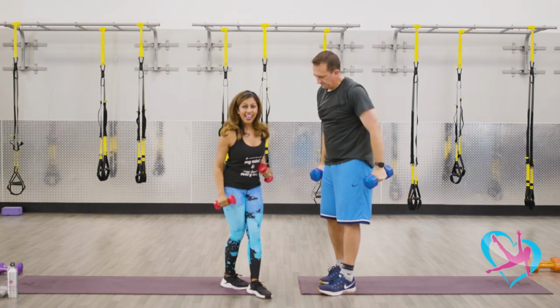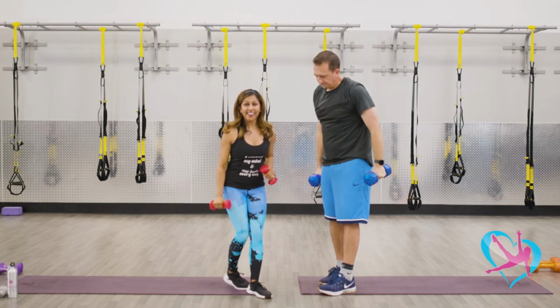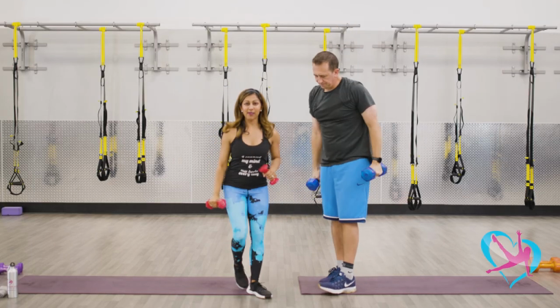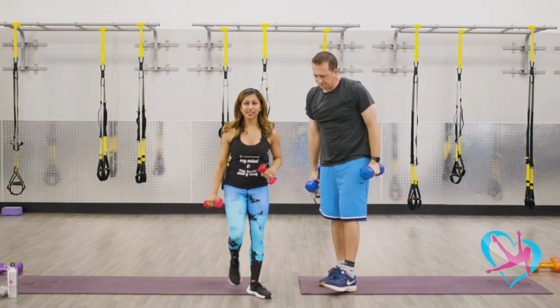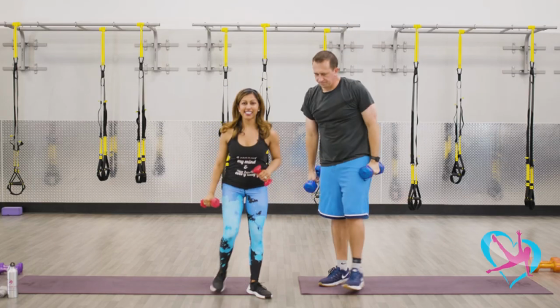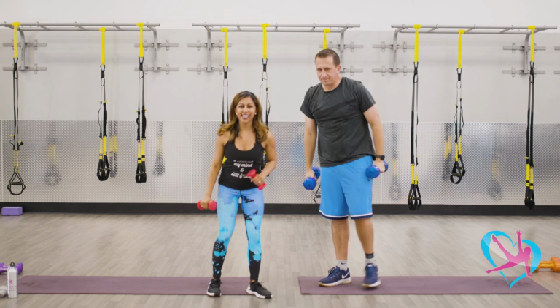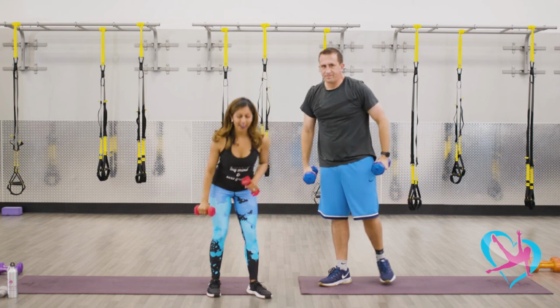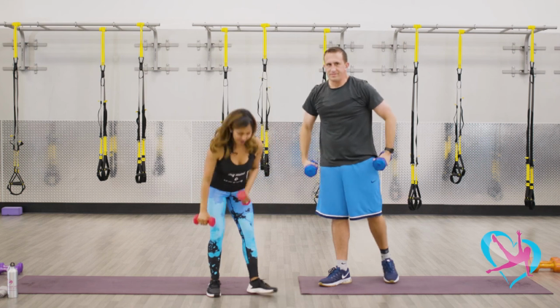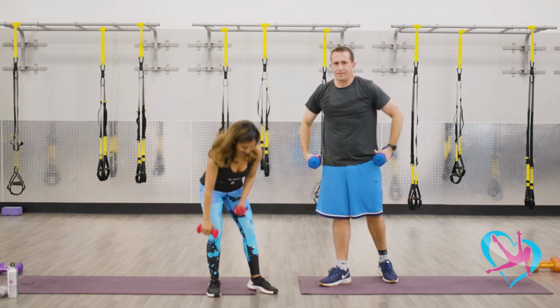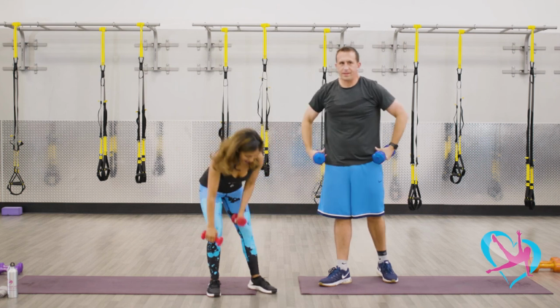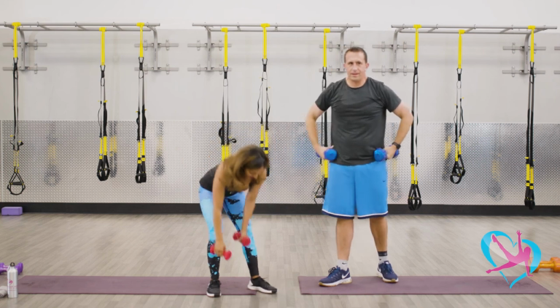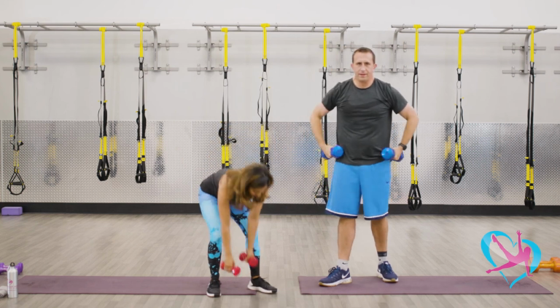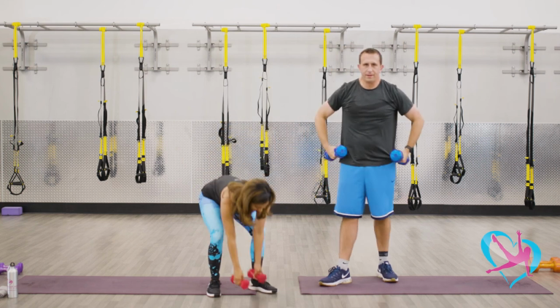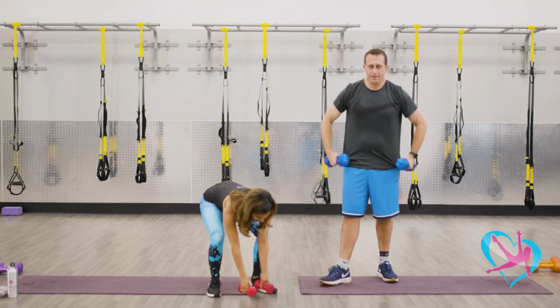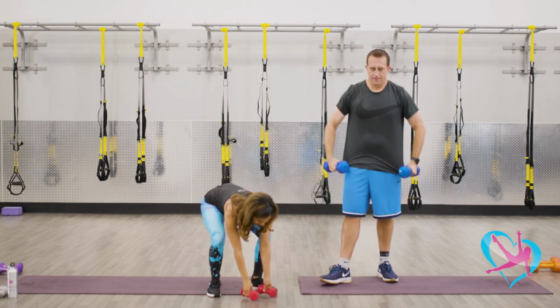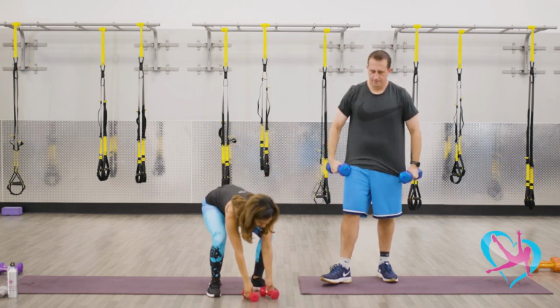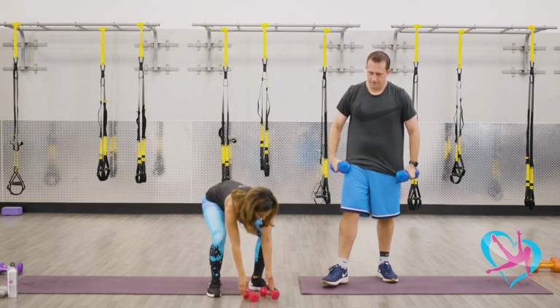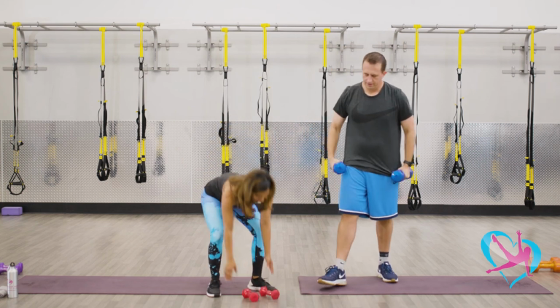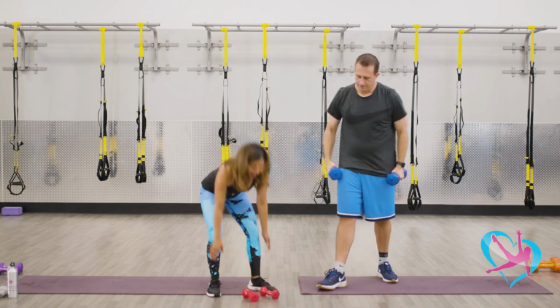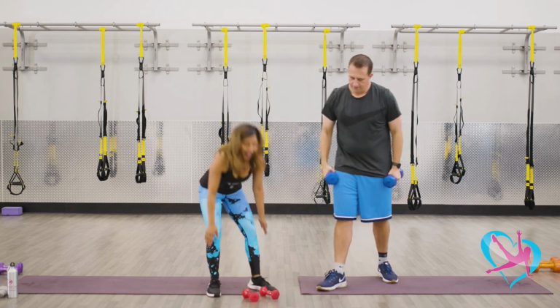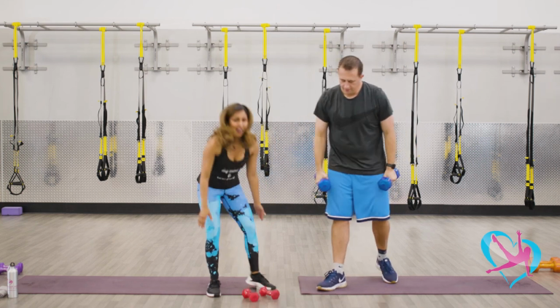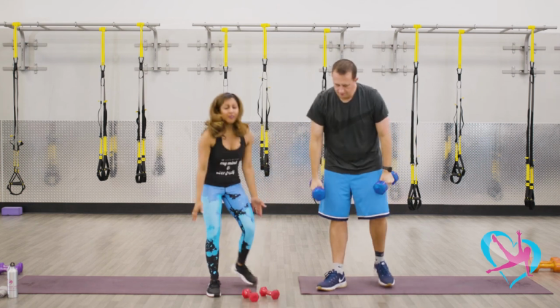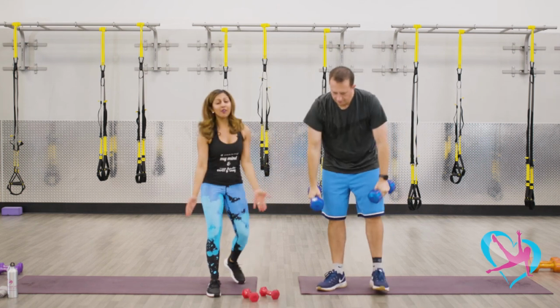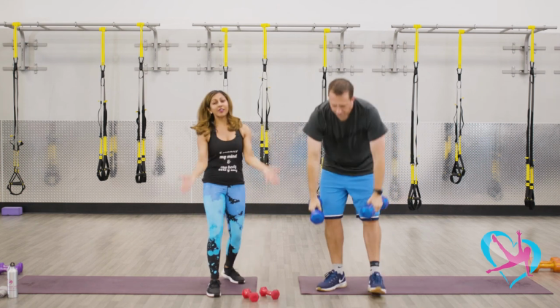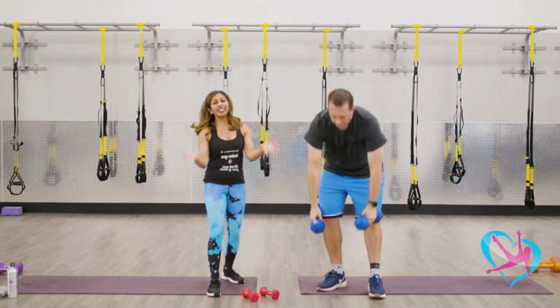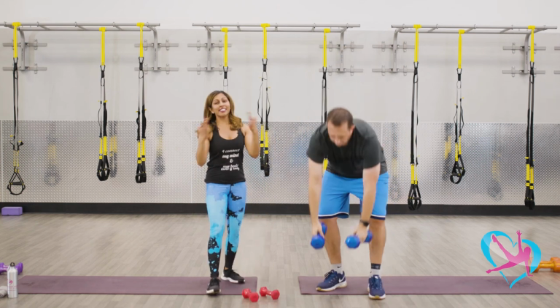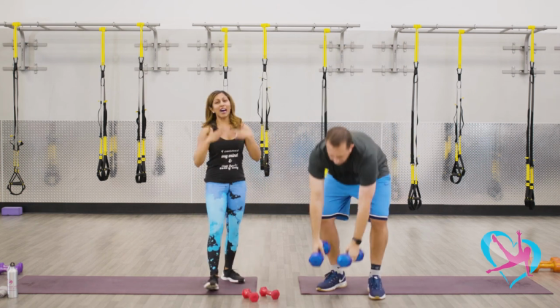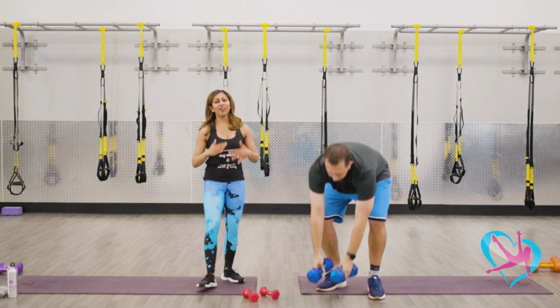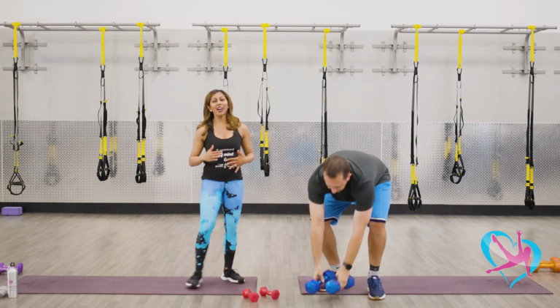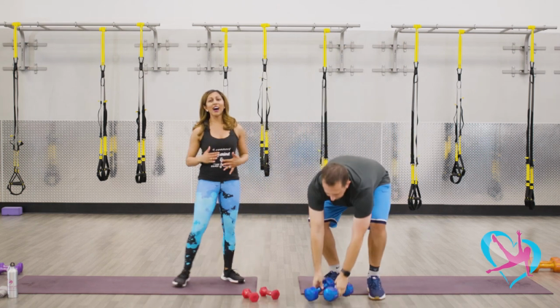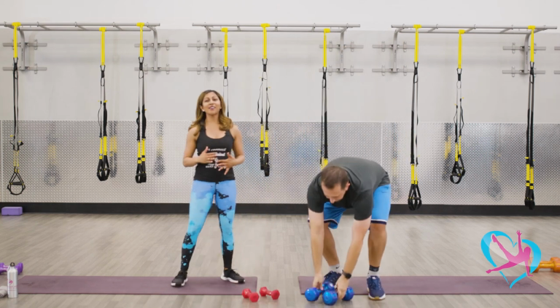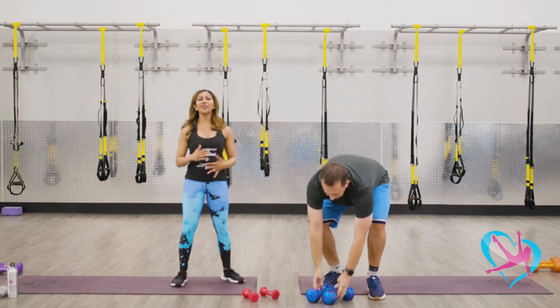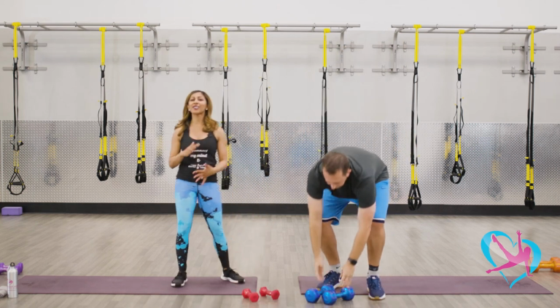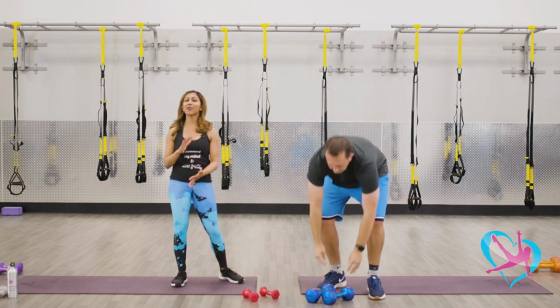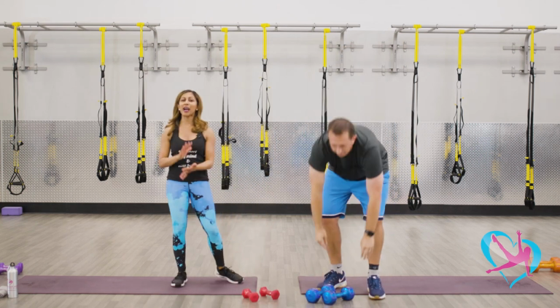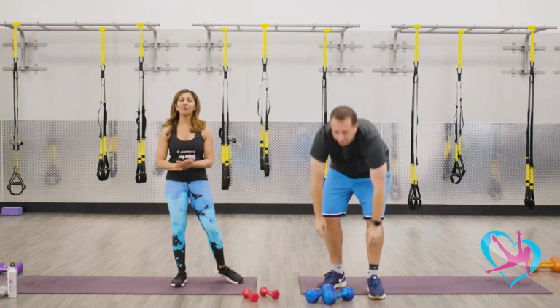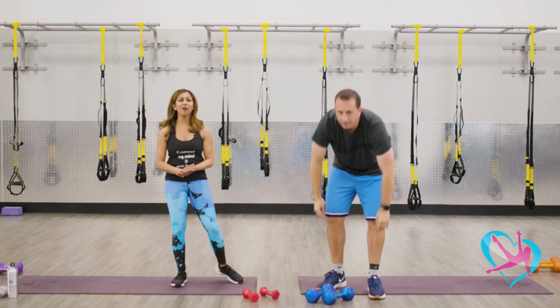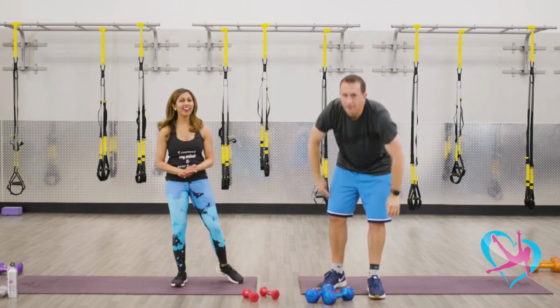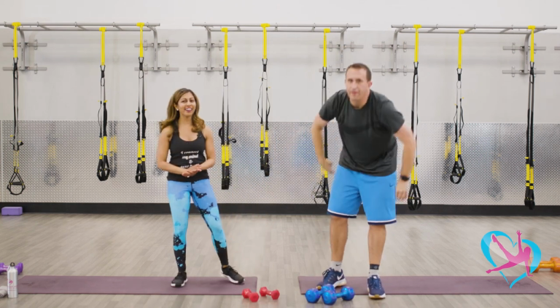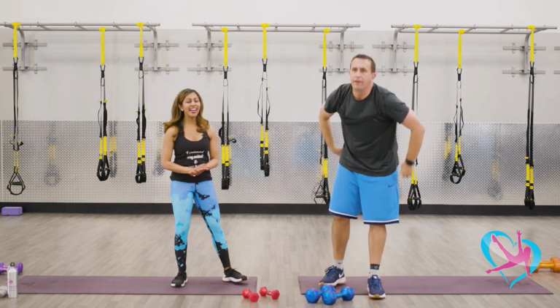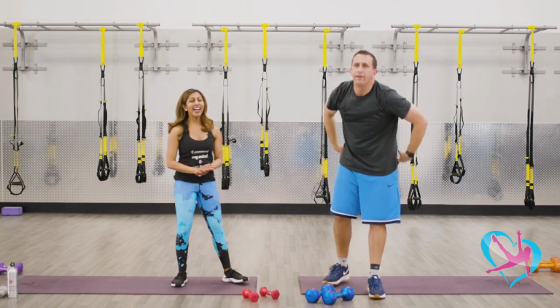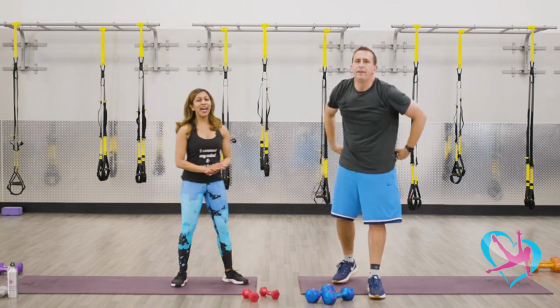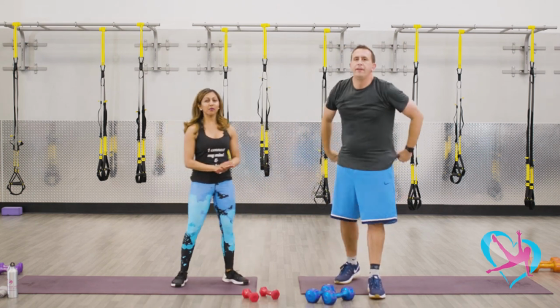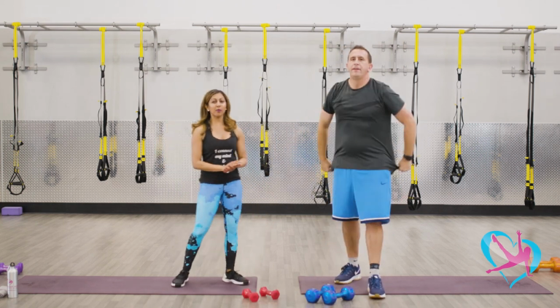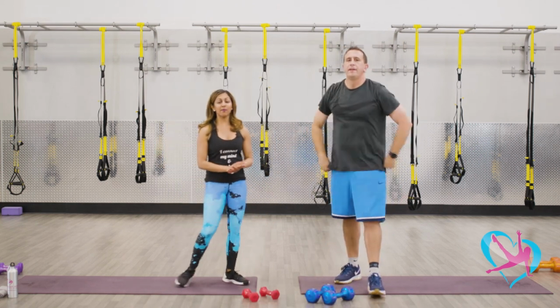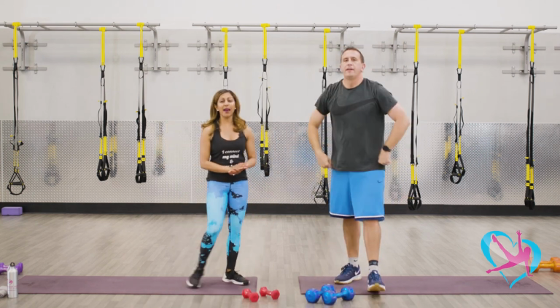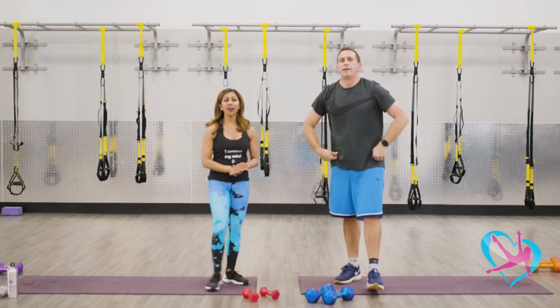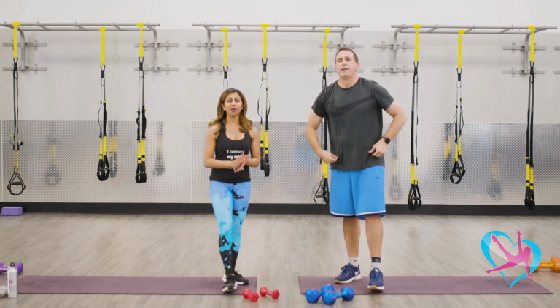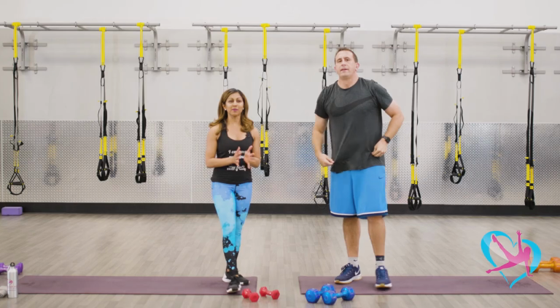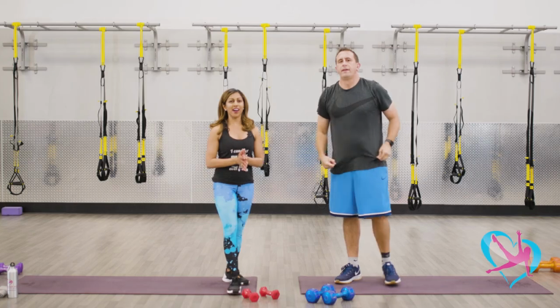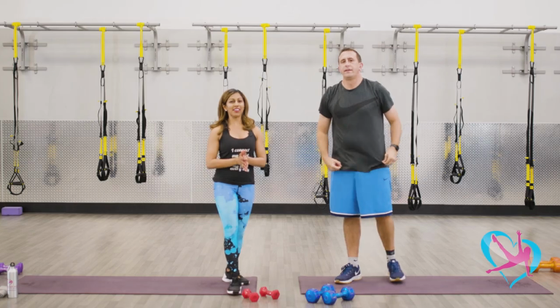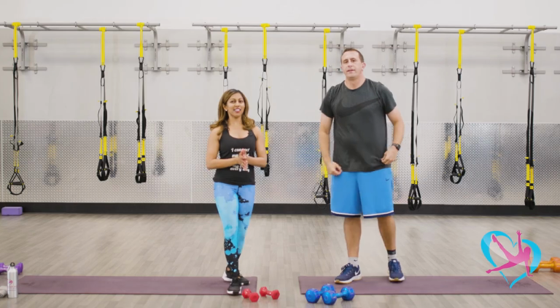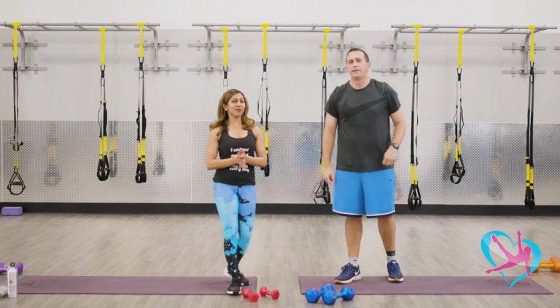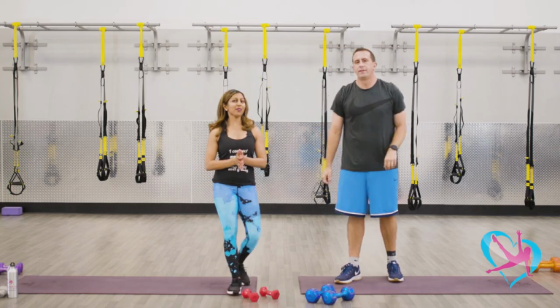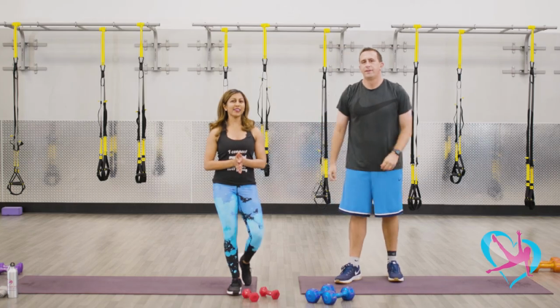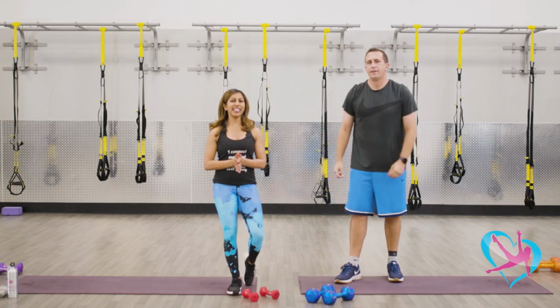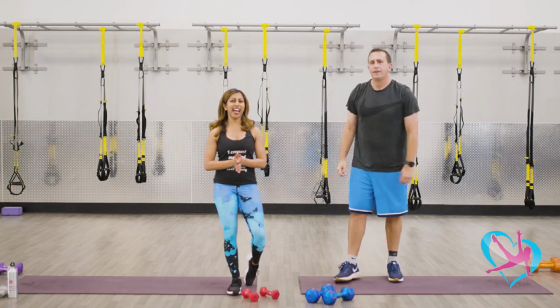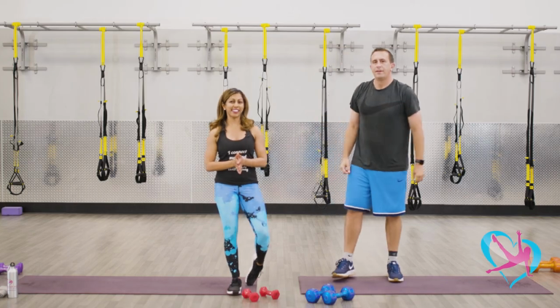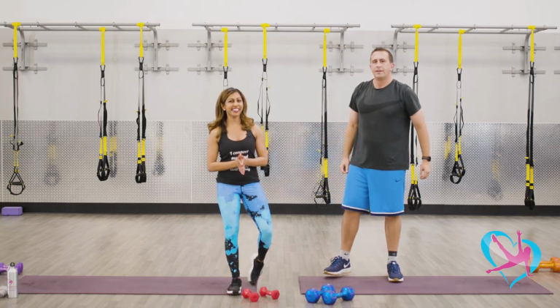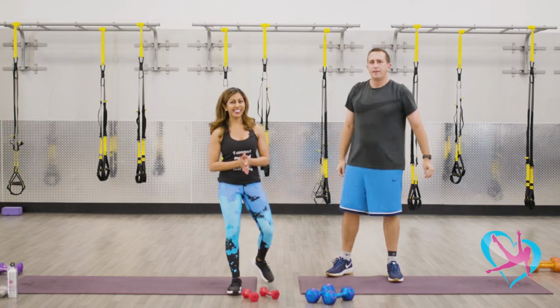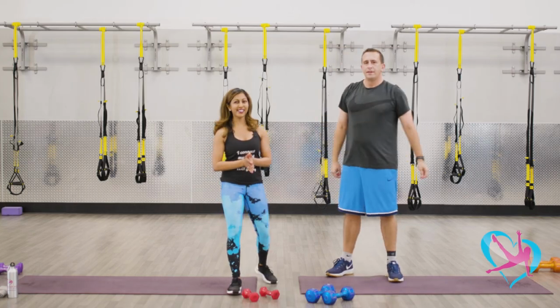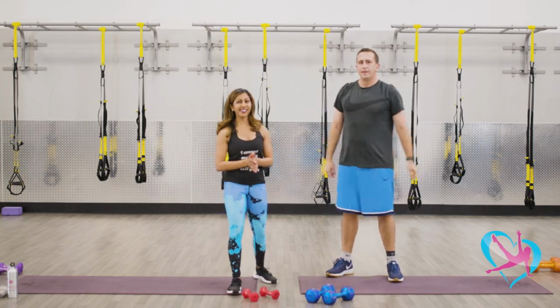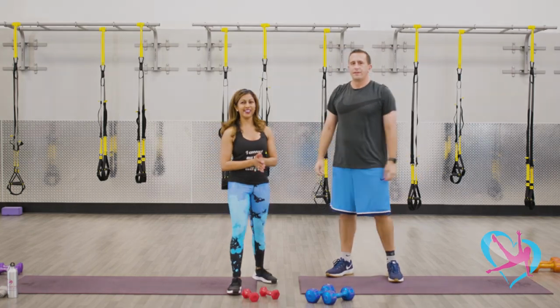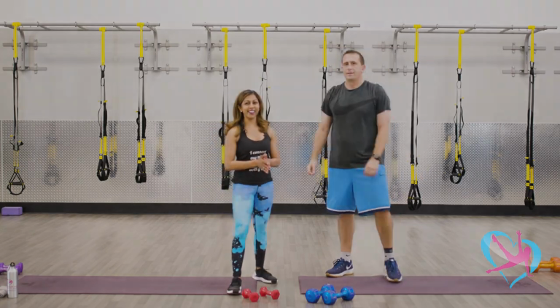That was a tough block. You guys did great. Feel free to towel off, grab water, and we'll be back with block number three next. See you soon.